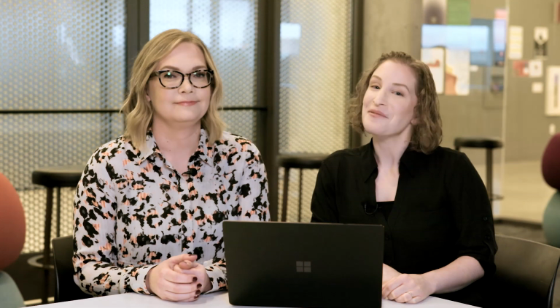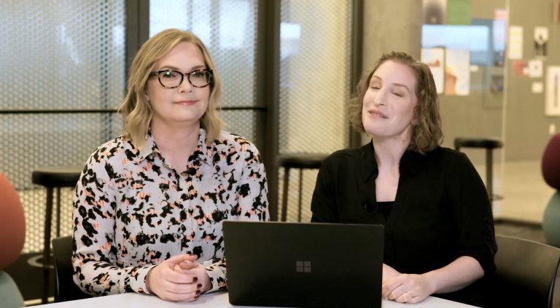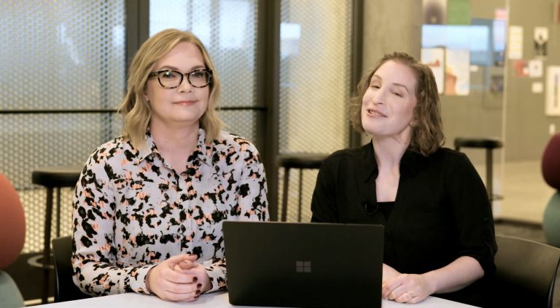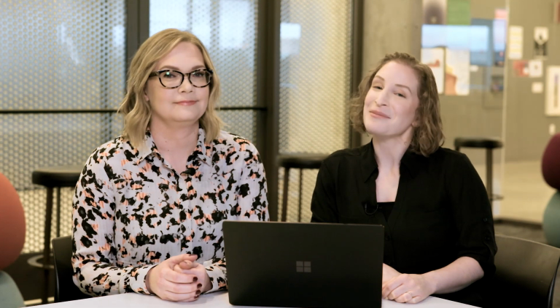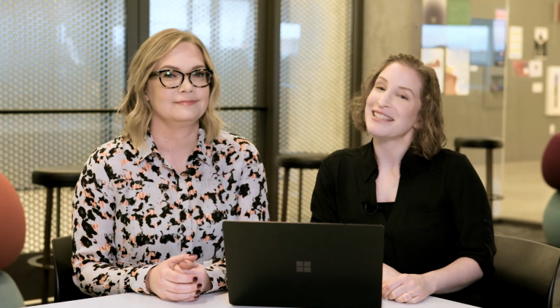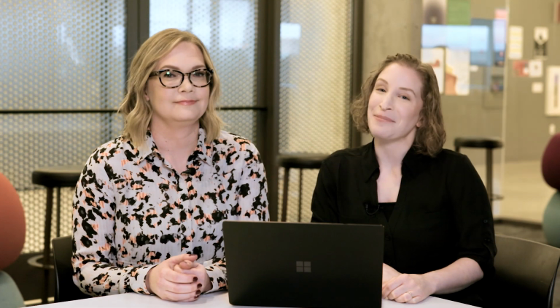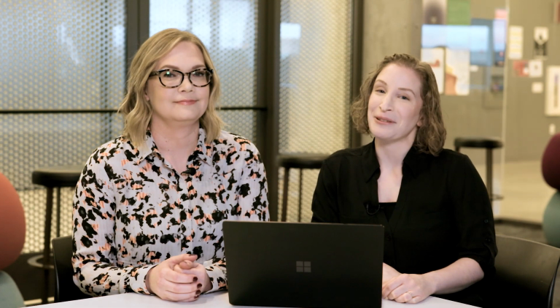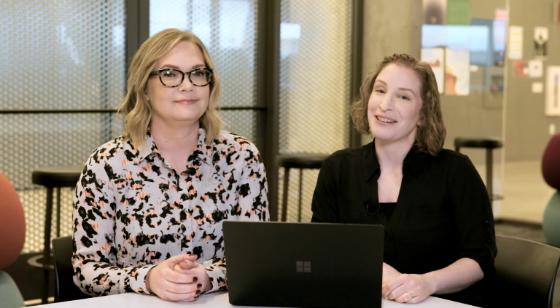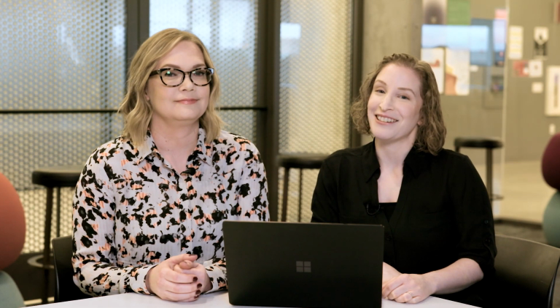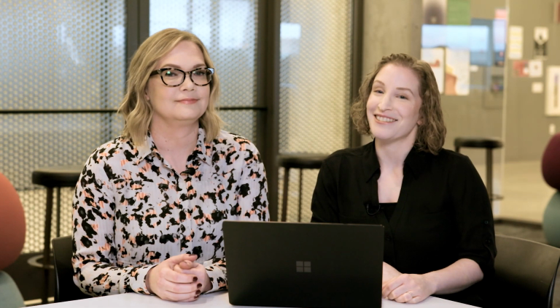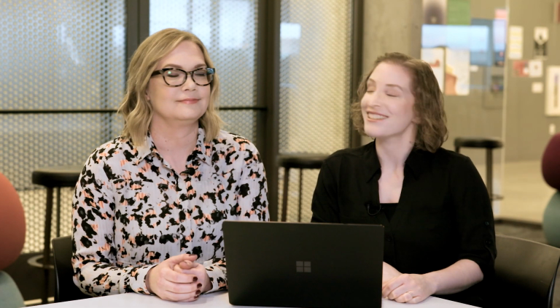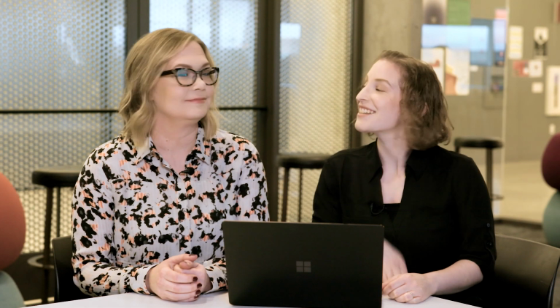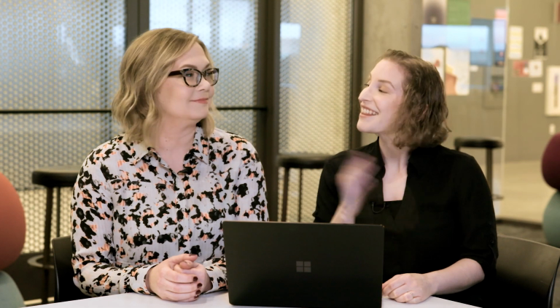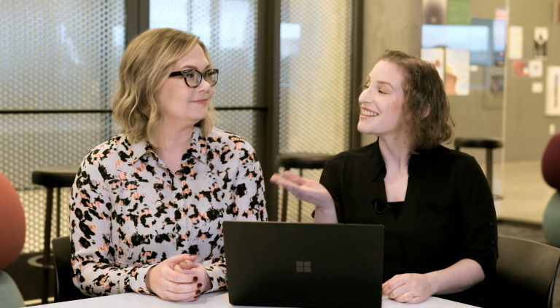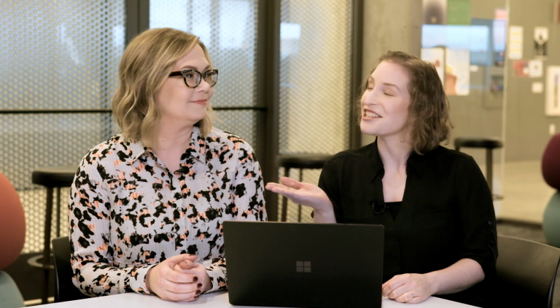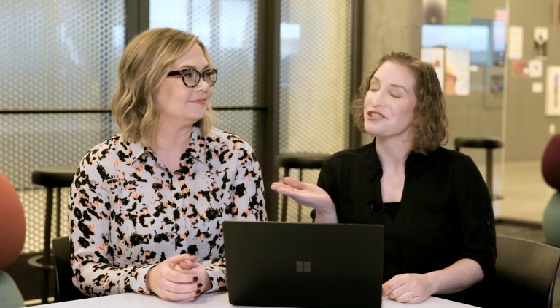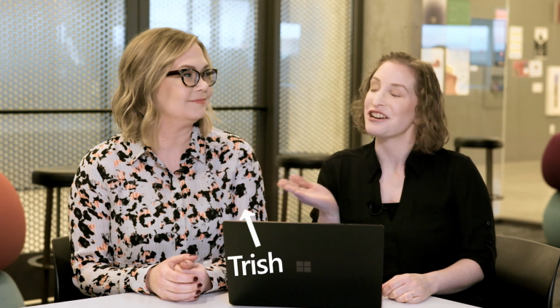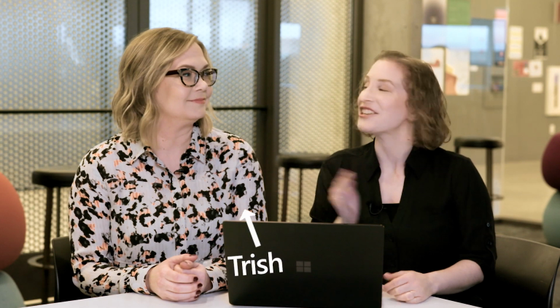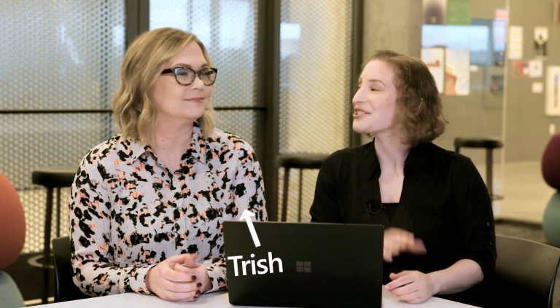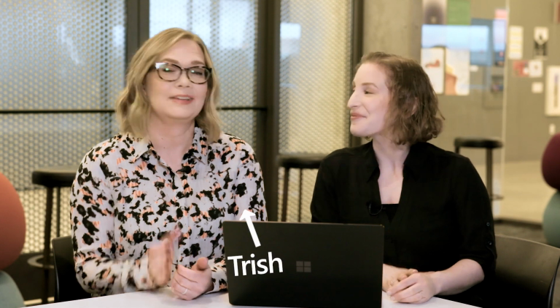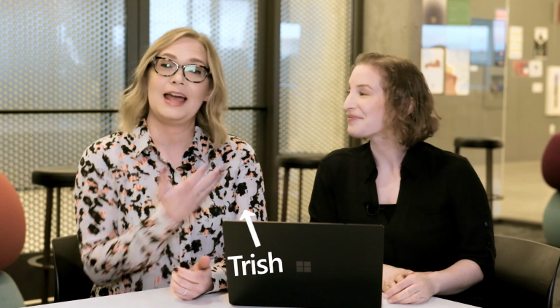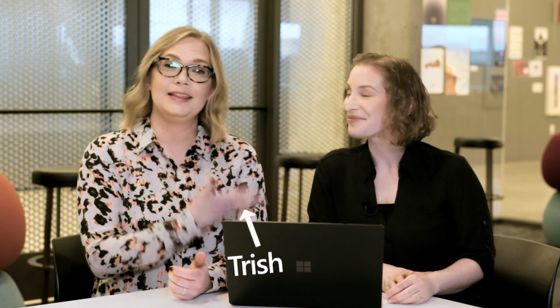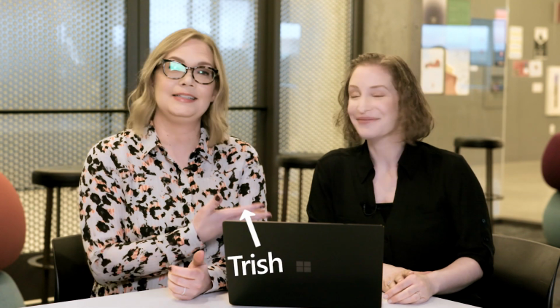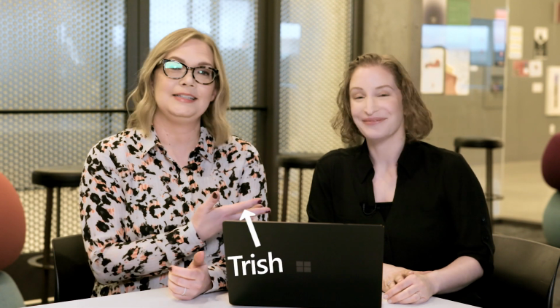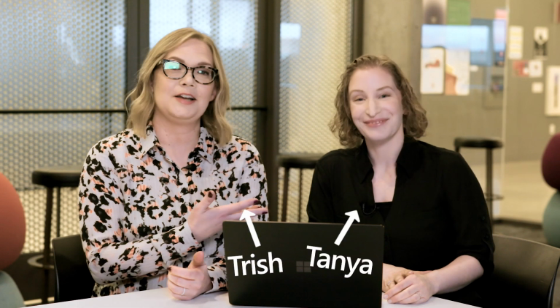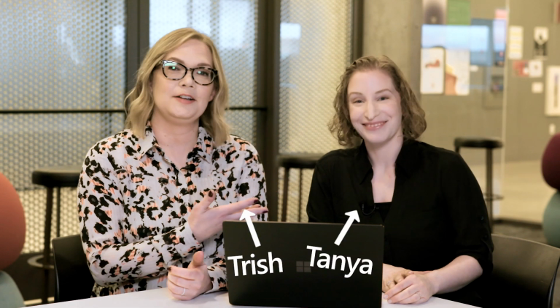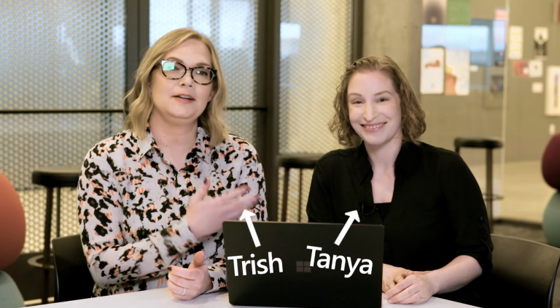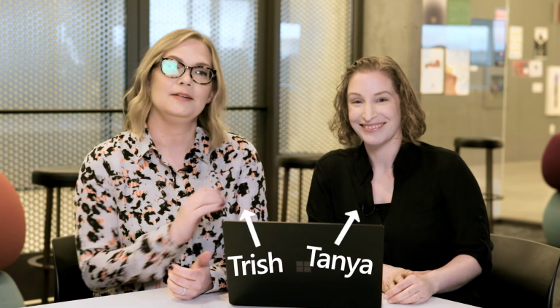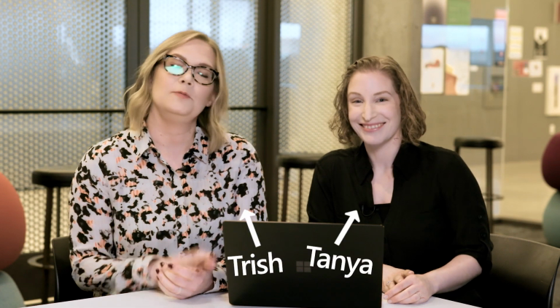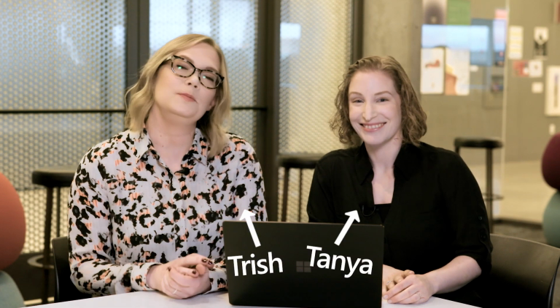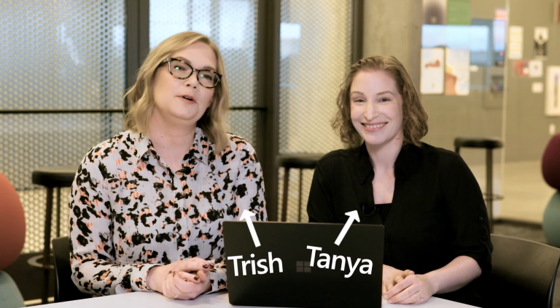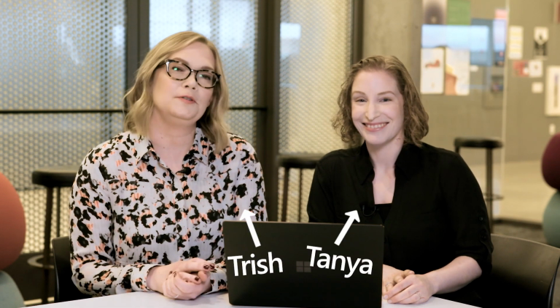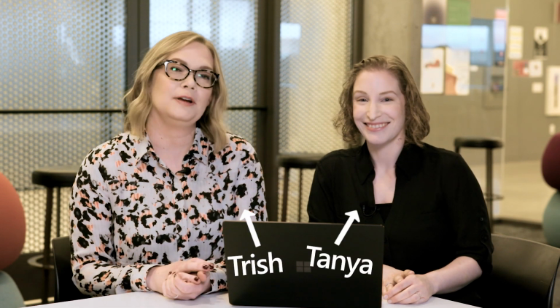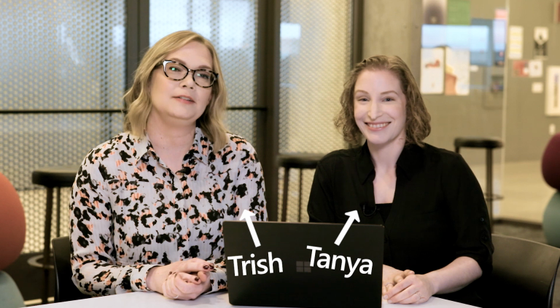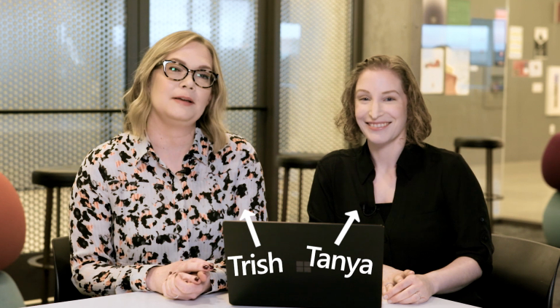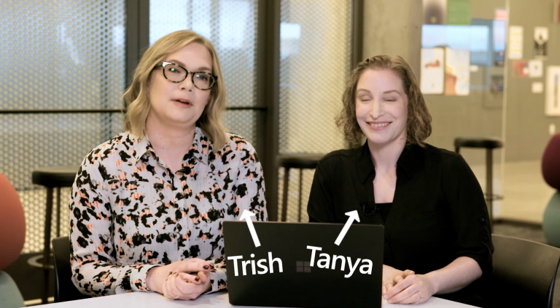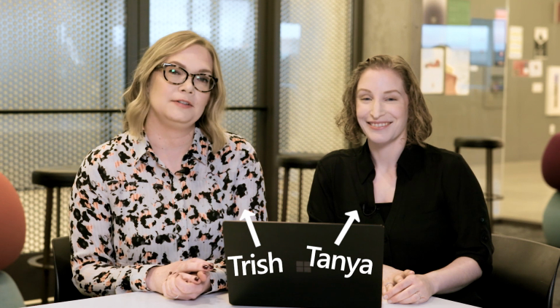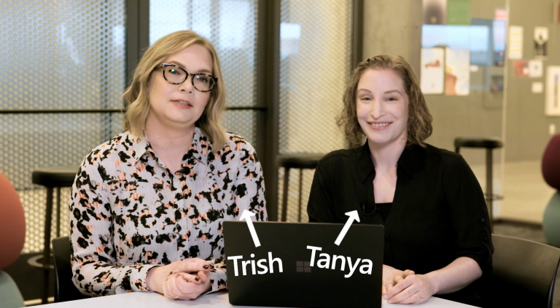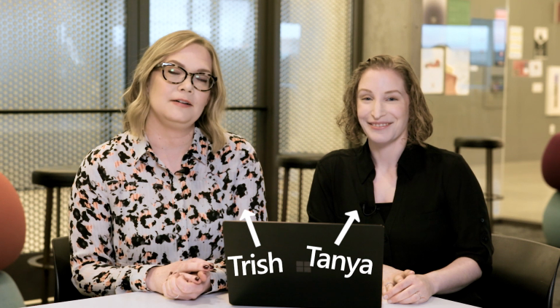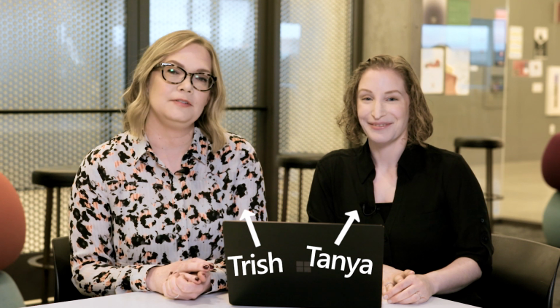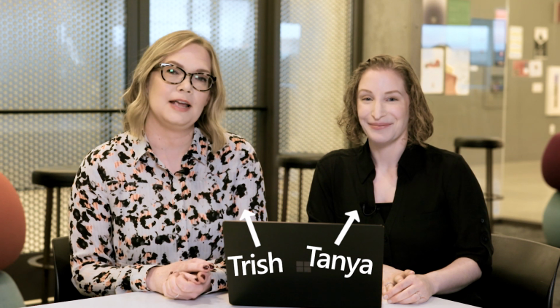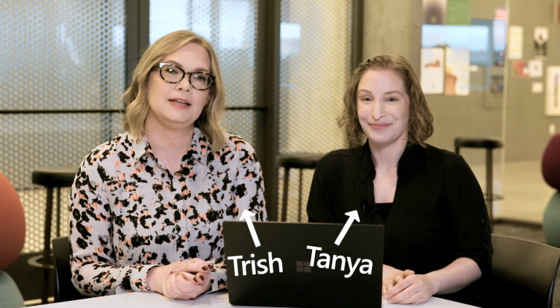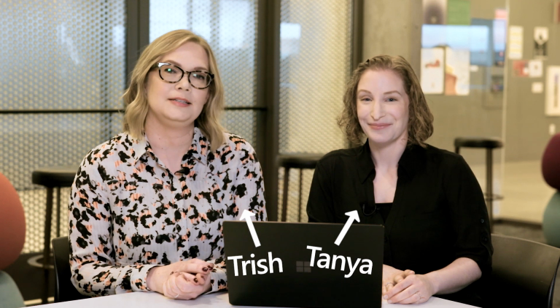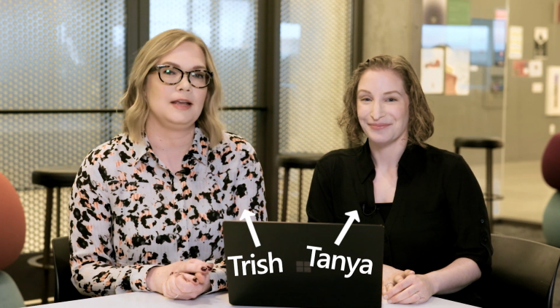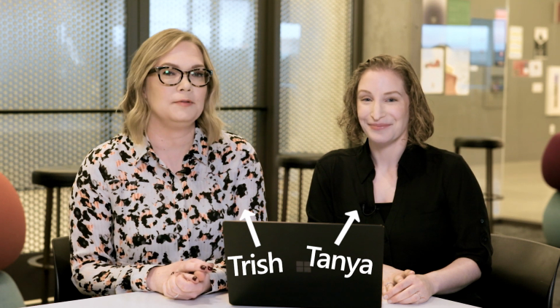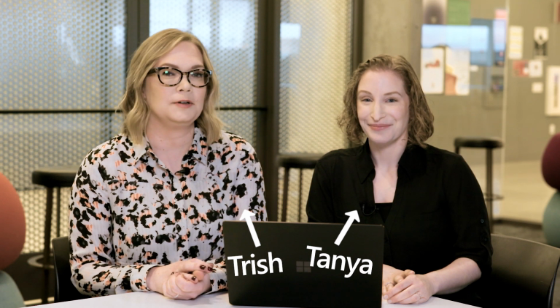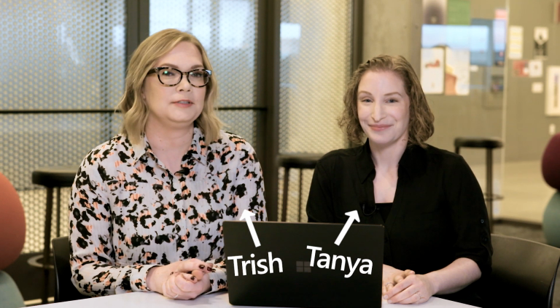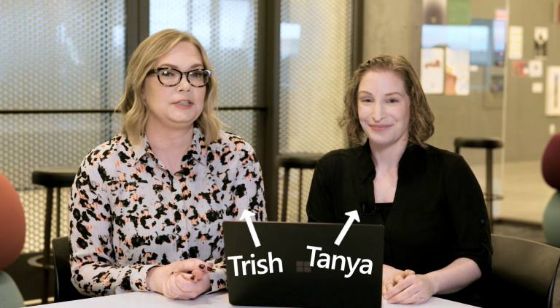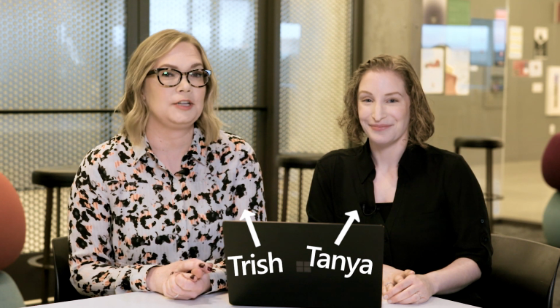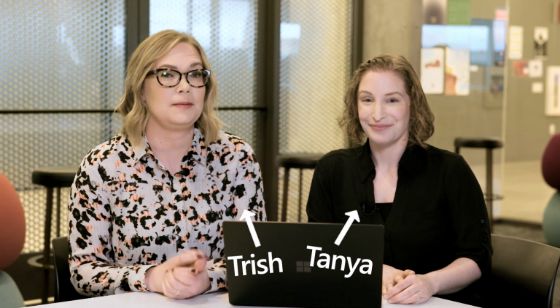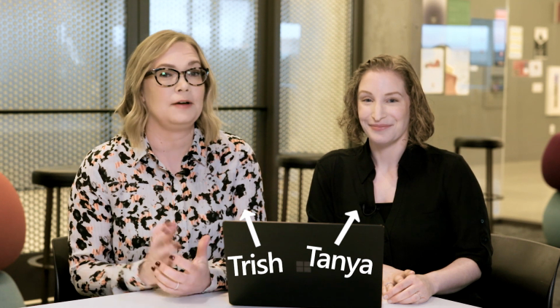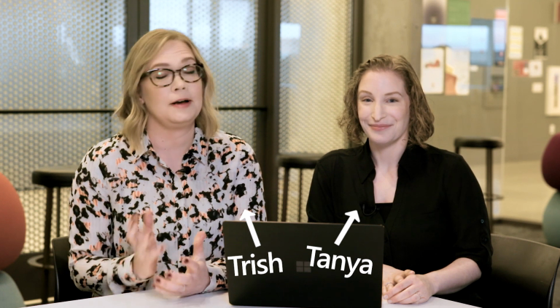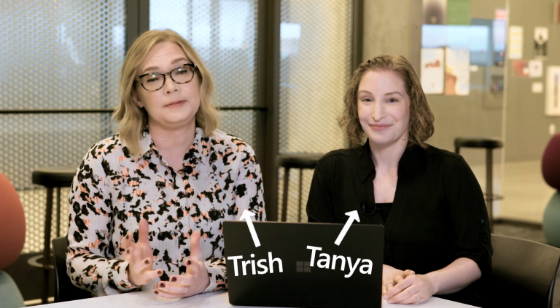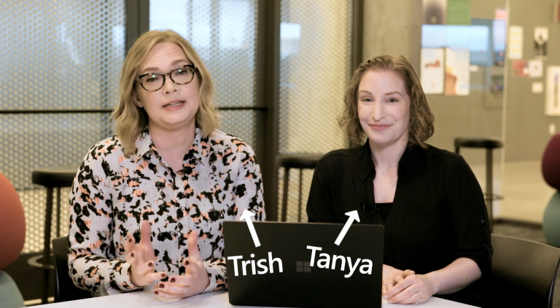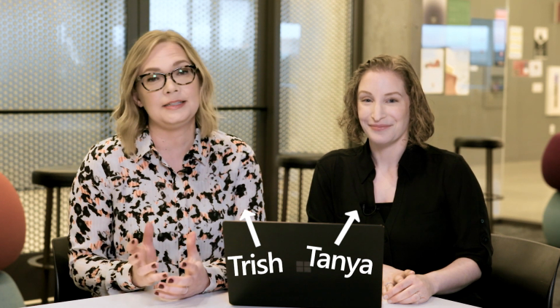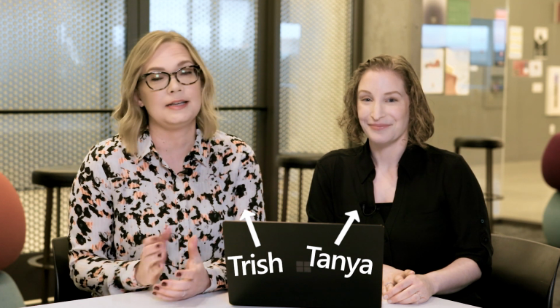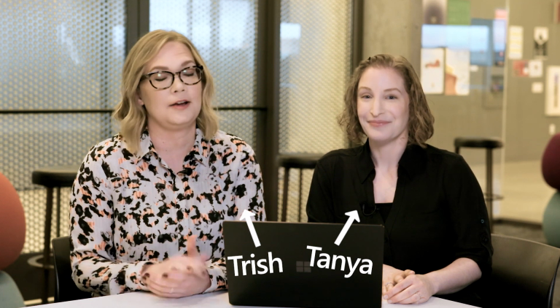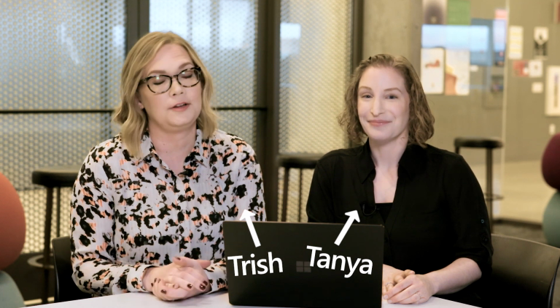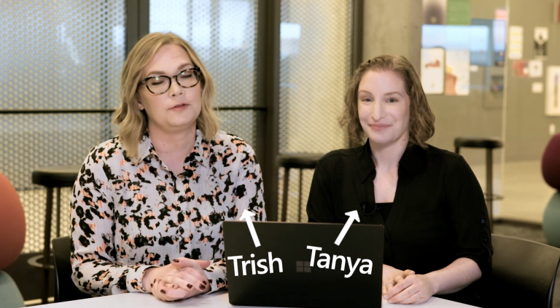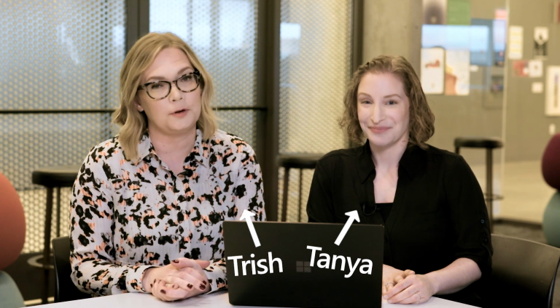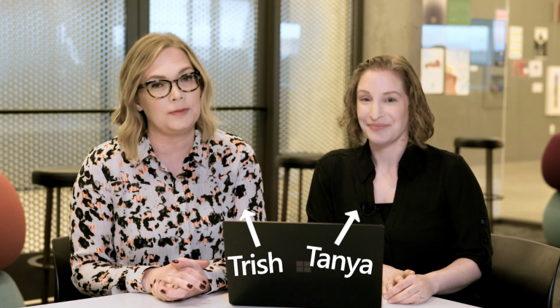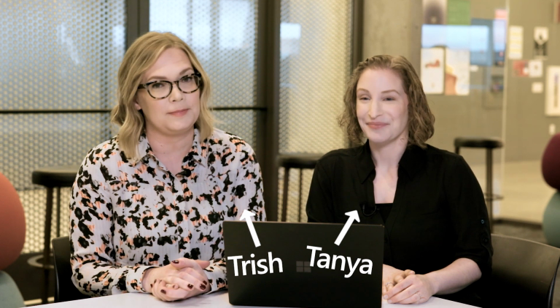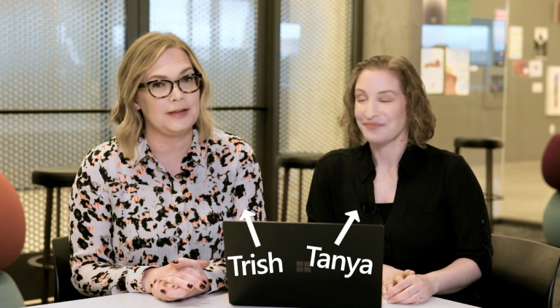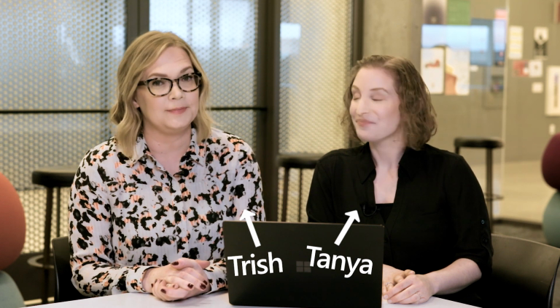Welcome to Simply Windows. This is Trish, and this is Tanya. We're both writers at Microsoft, and today we're going to chat about updates and how you can rope them in.